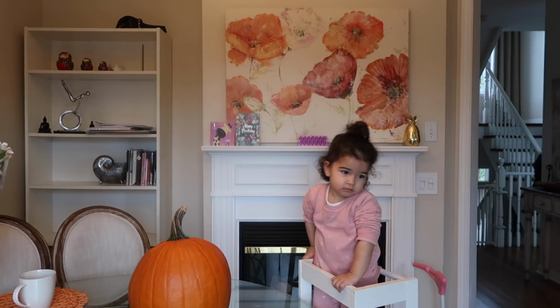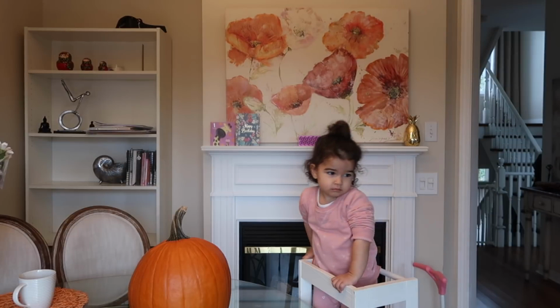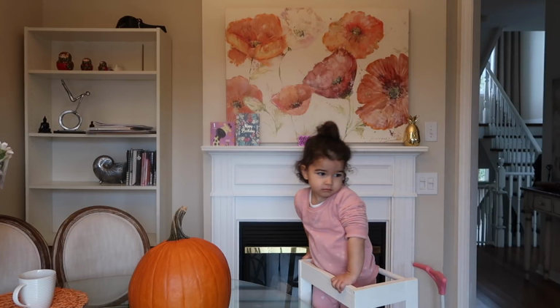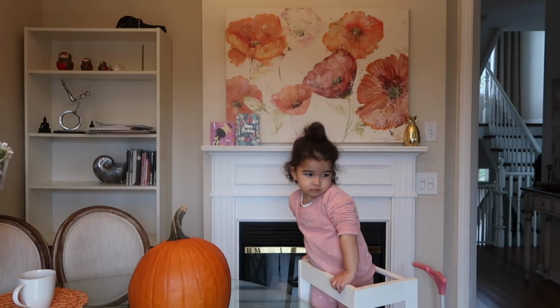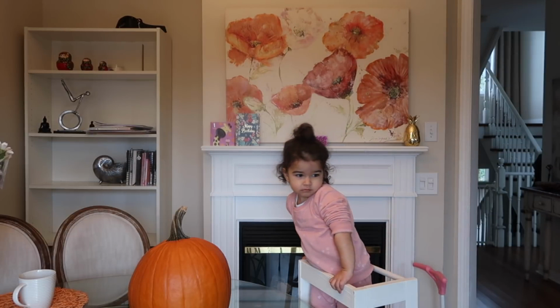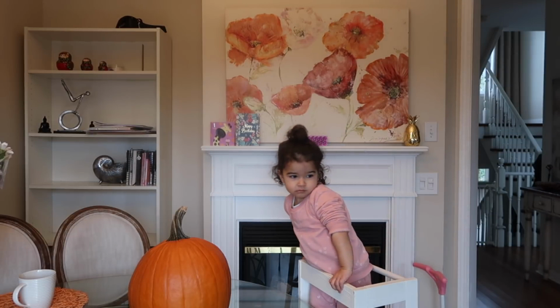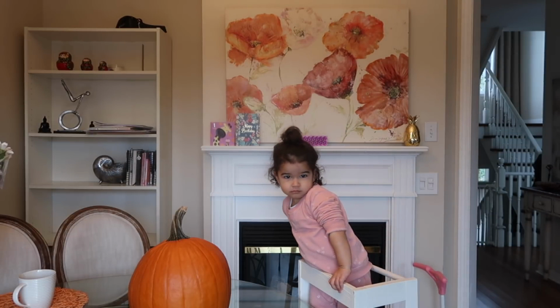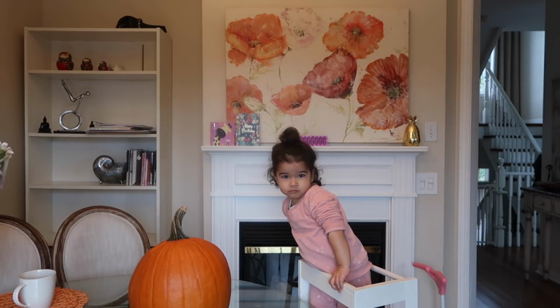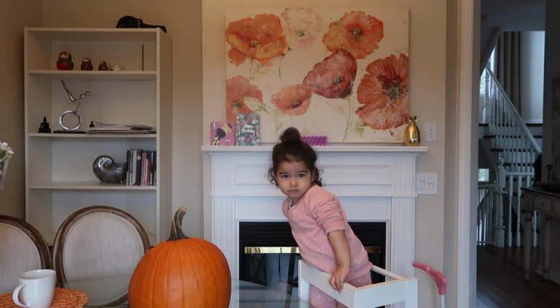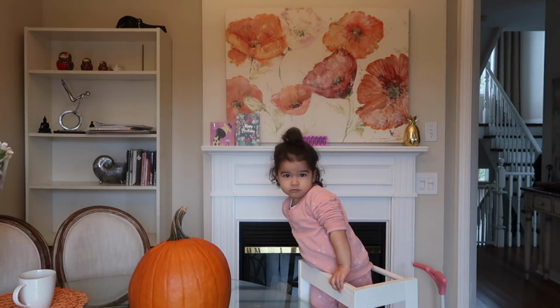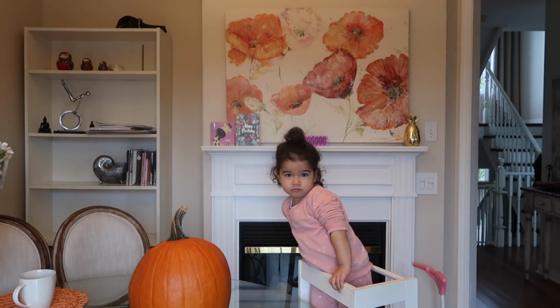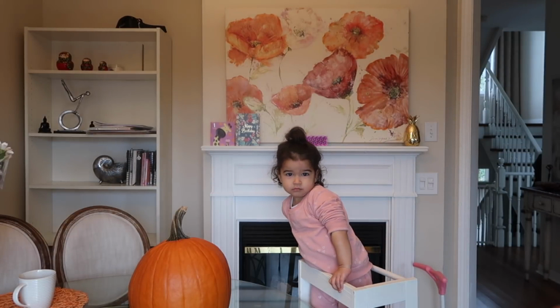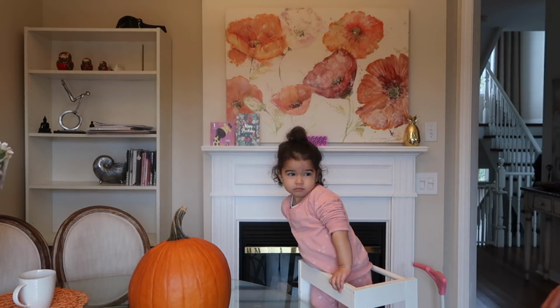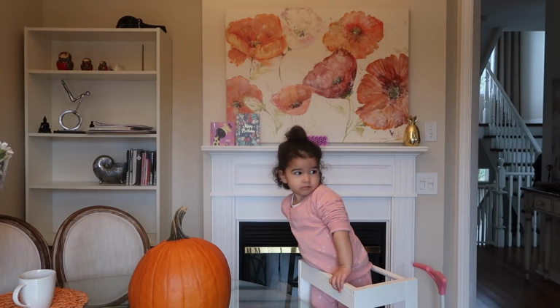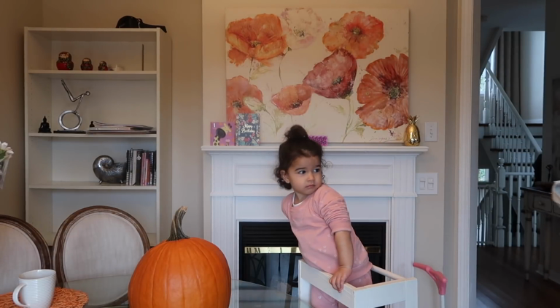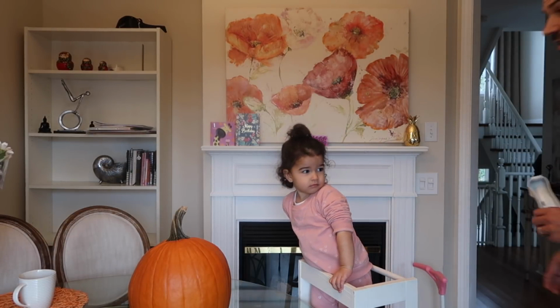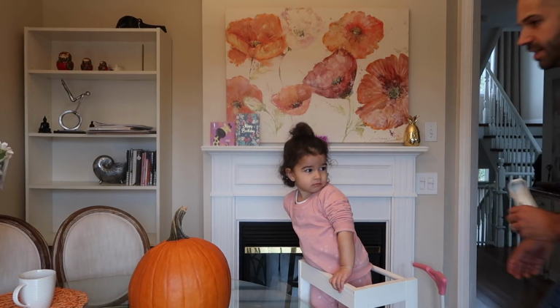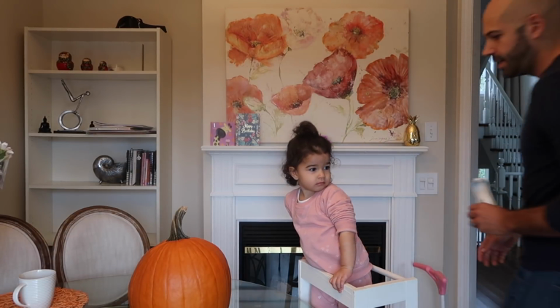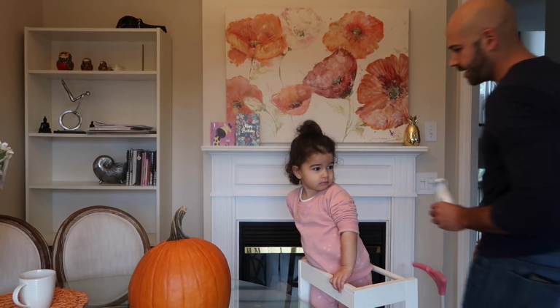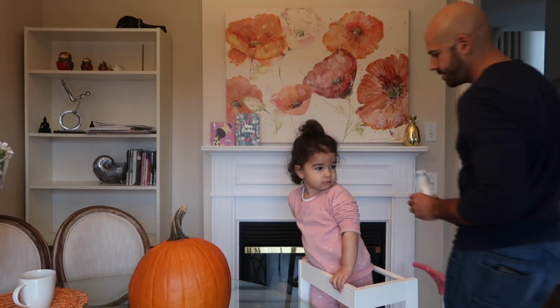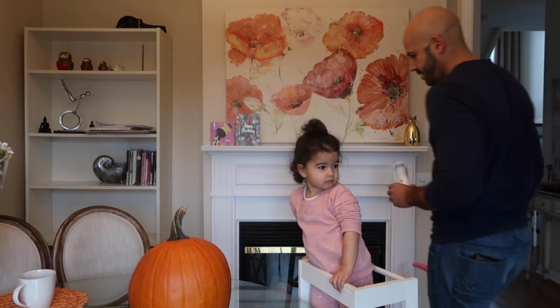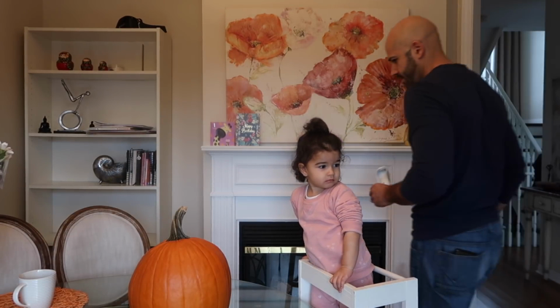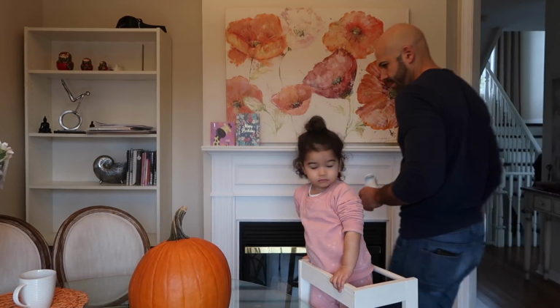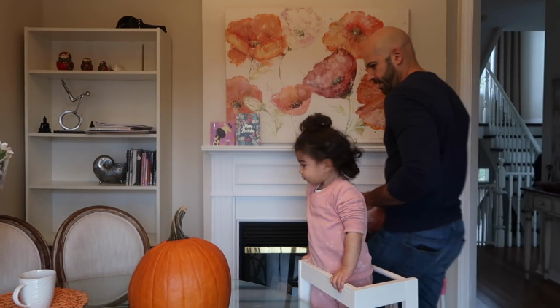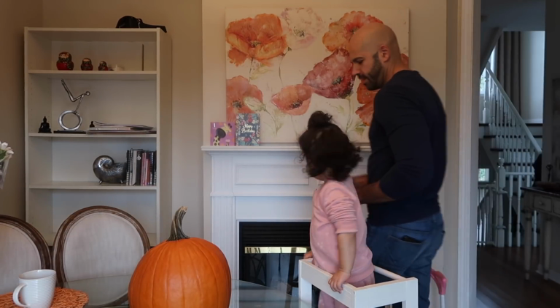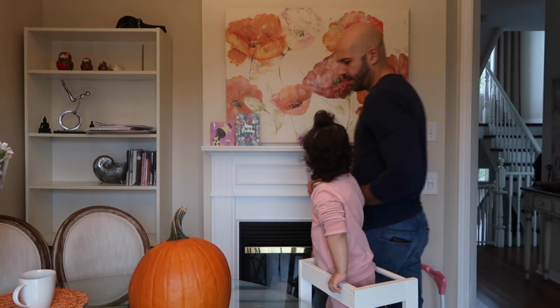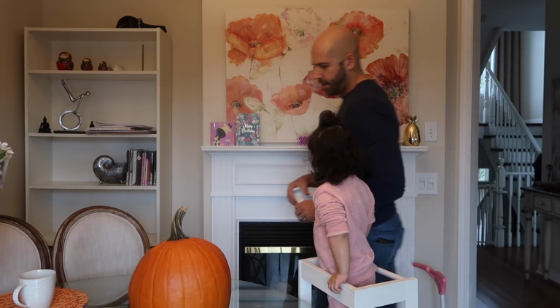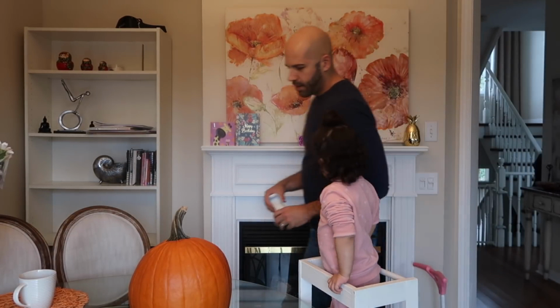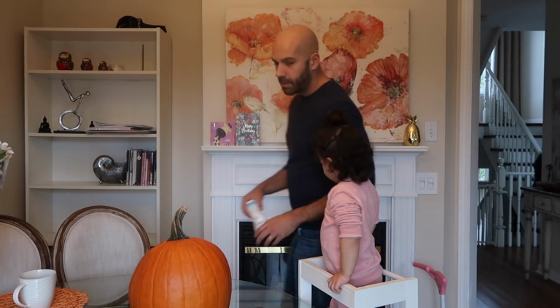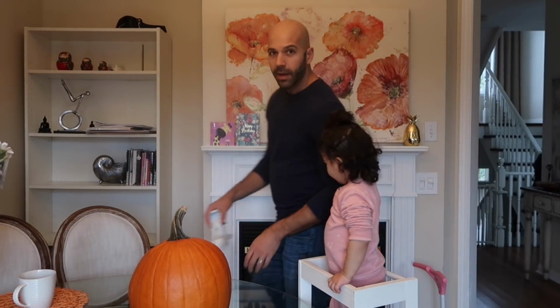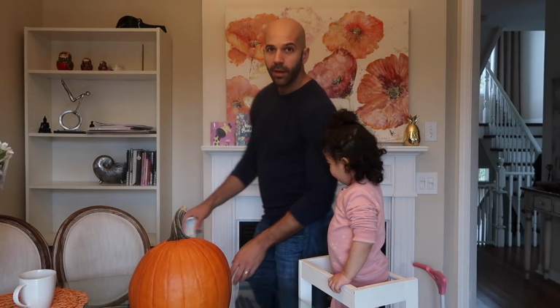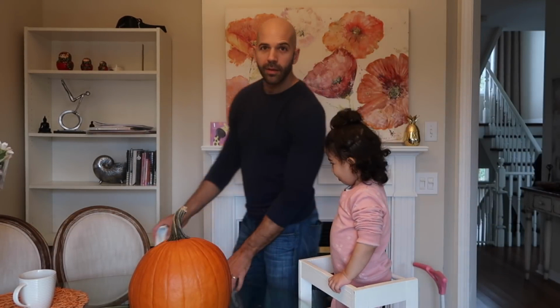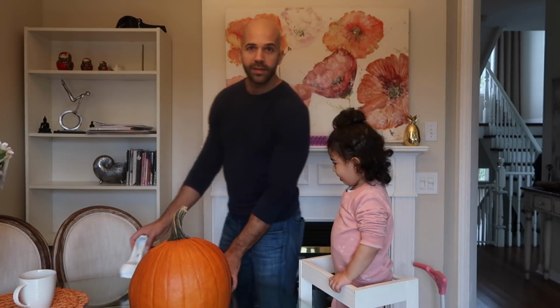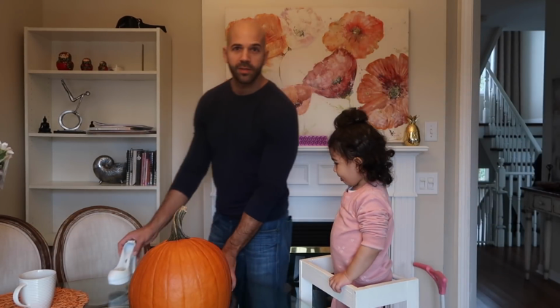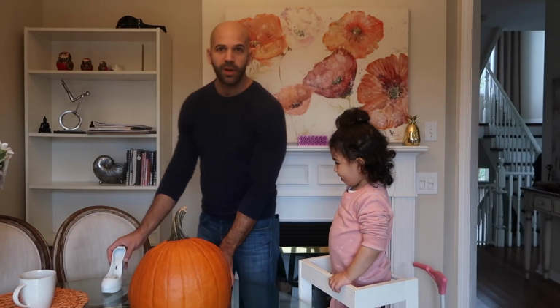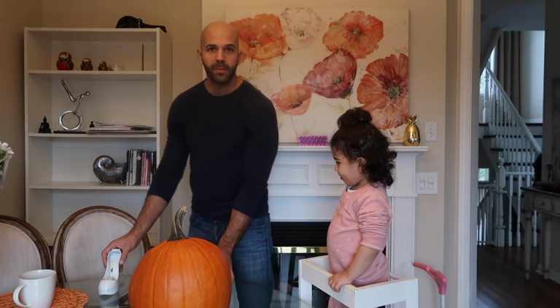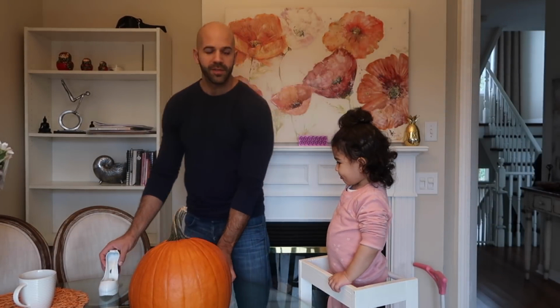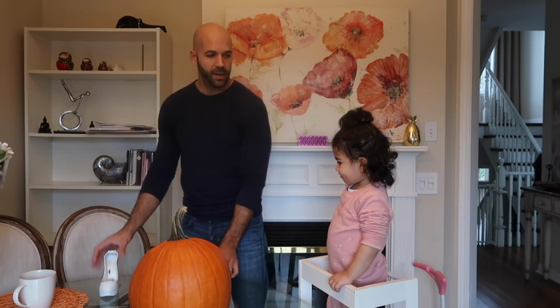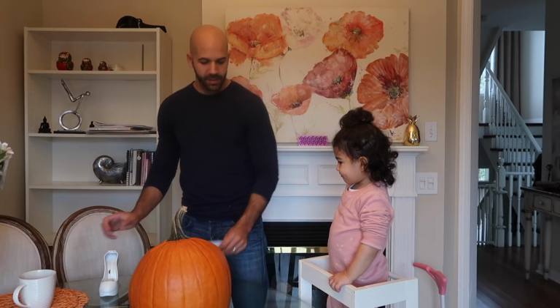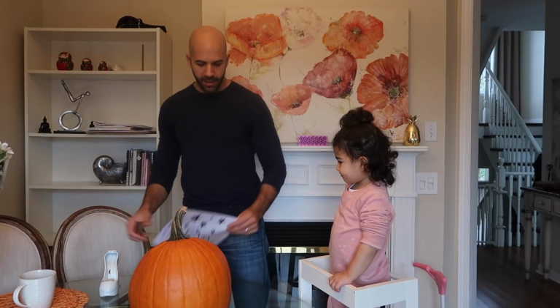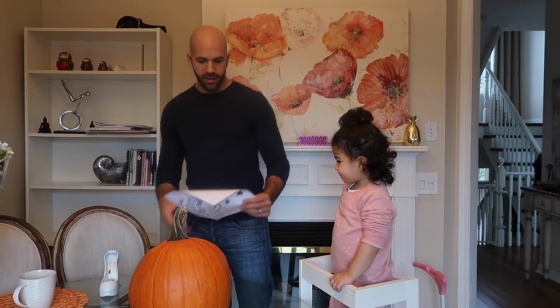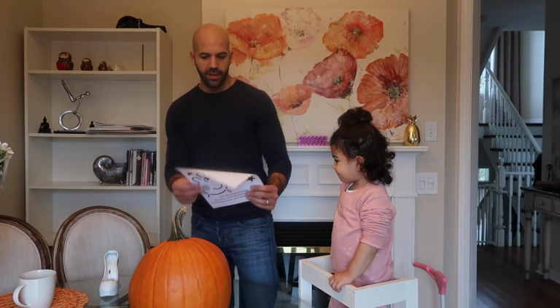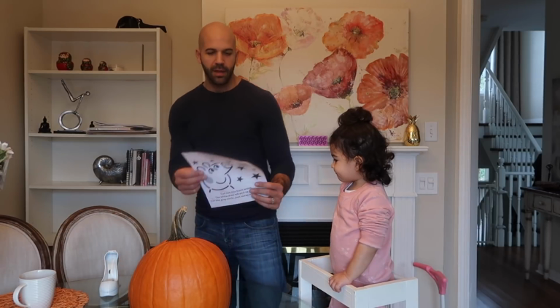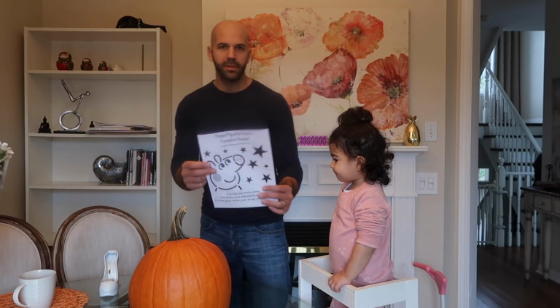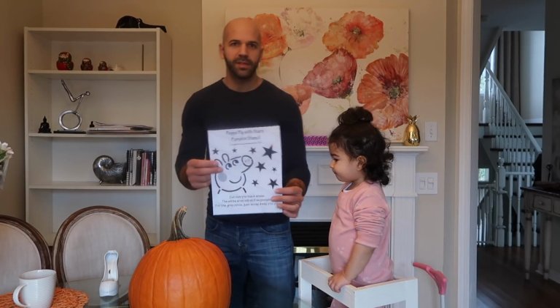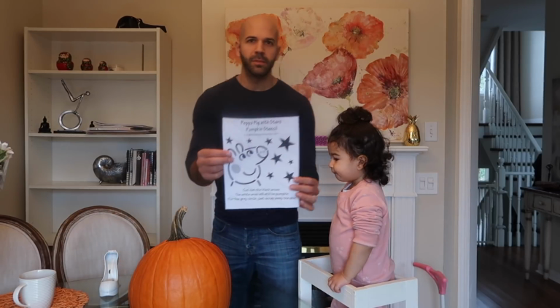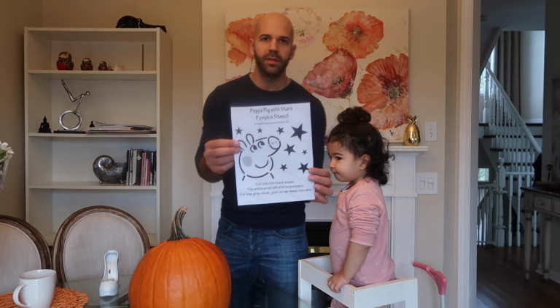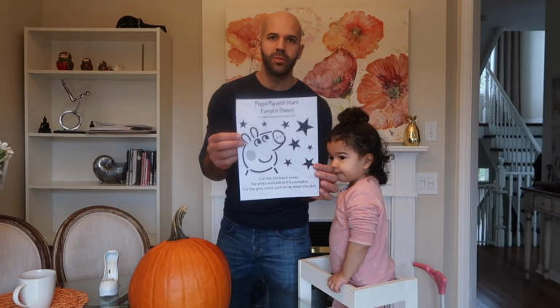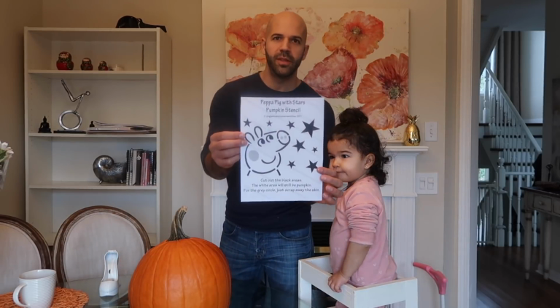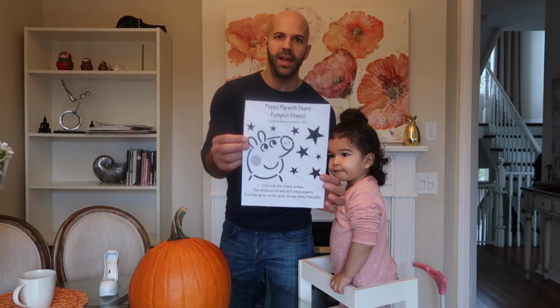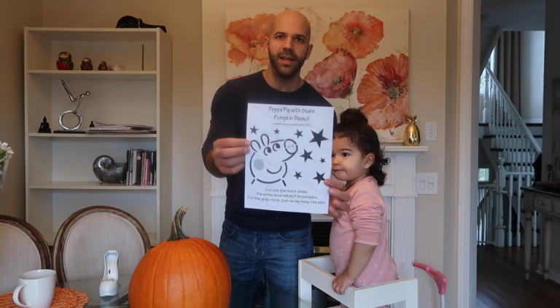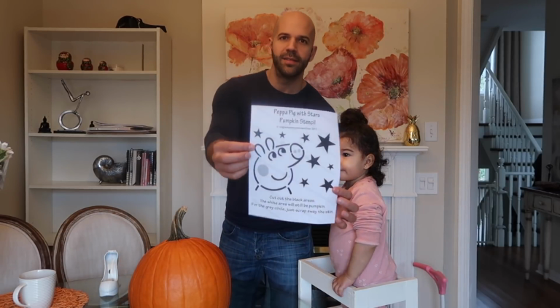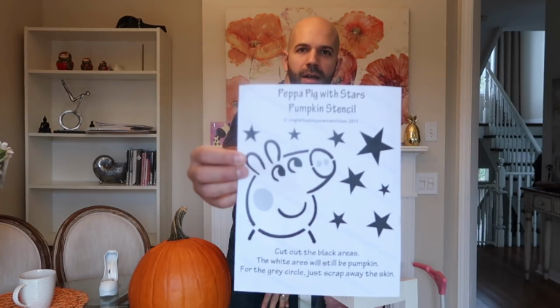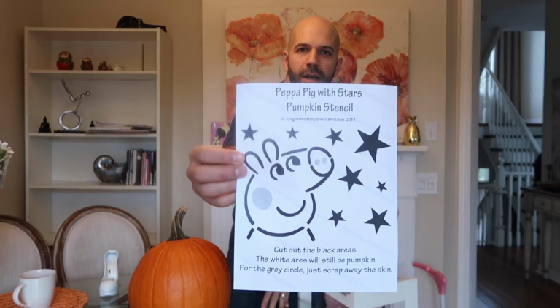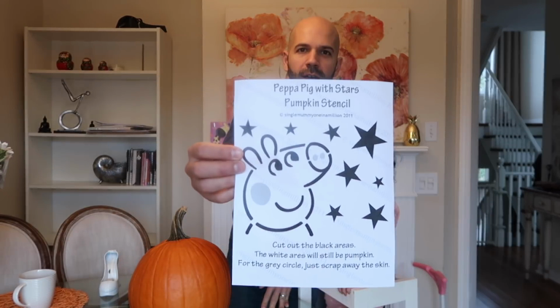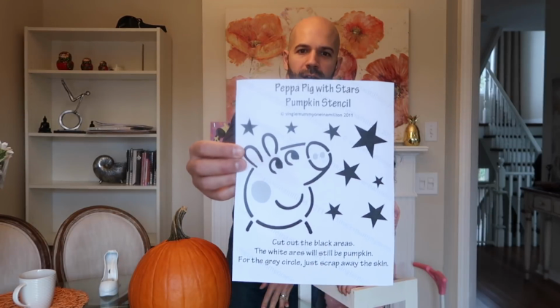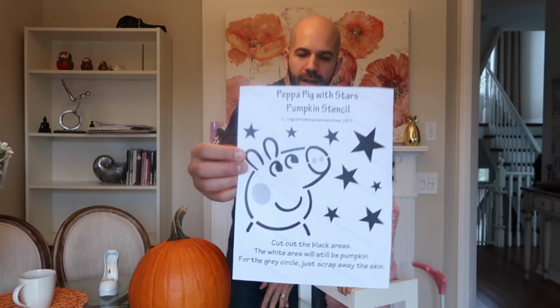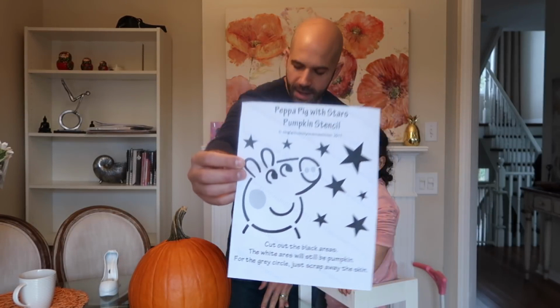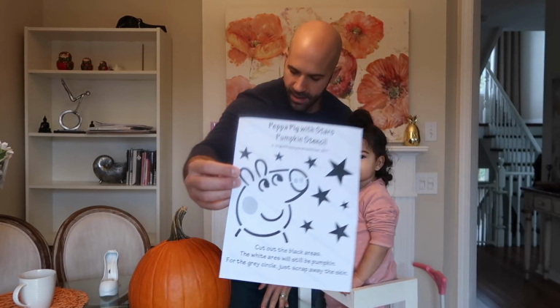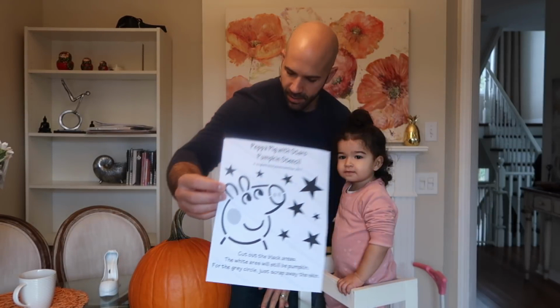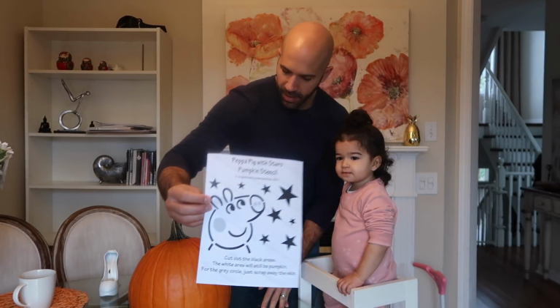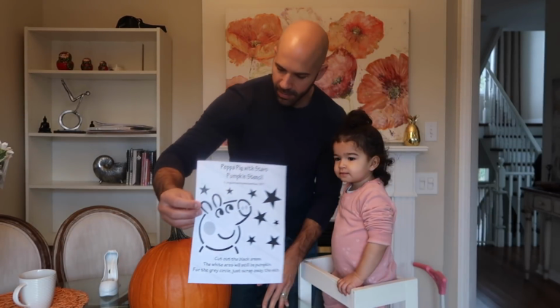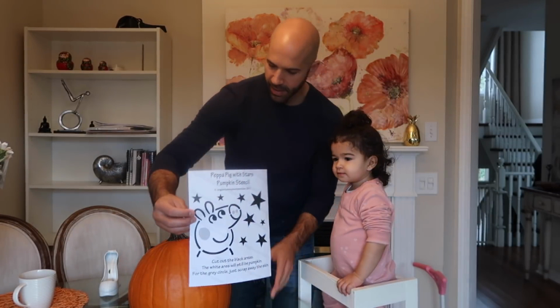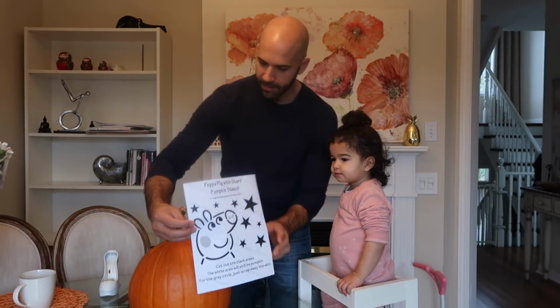It's a big surprise because you haven't seen it yet, but this is what I'm attempting. I'm attempting to put that design on the pumpkin.